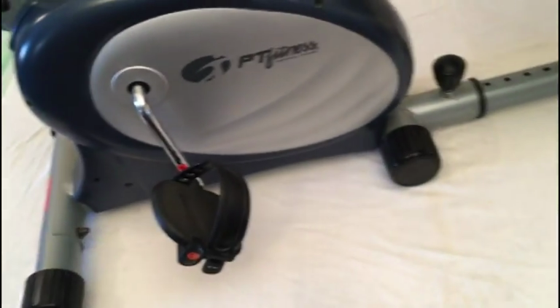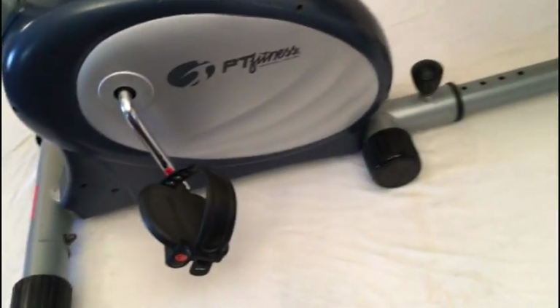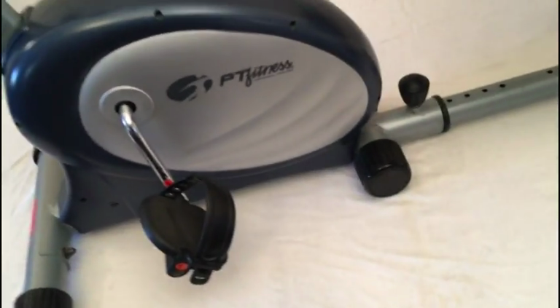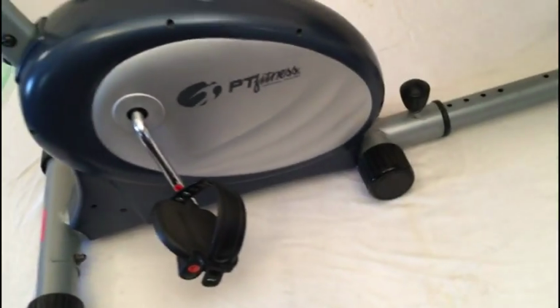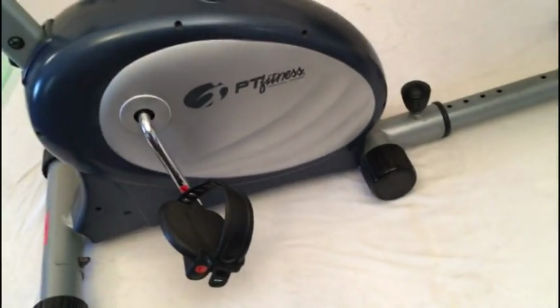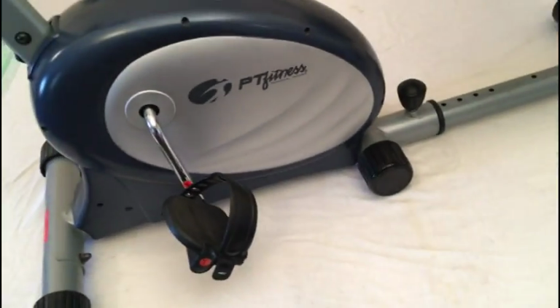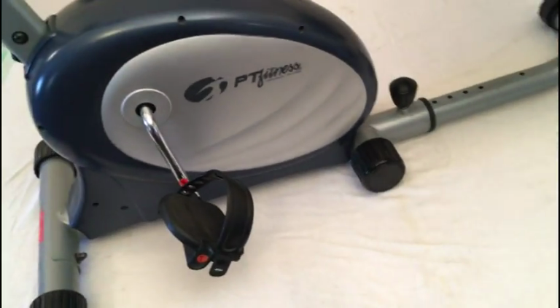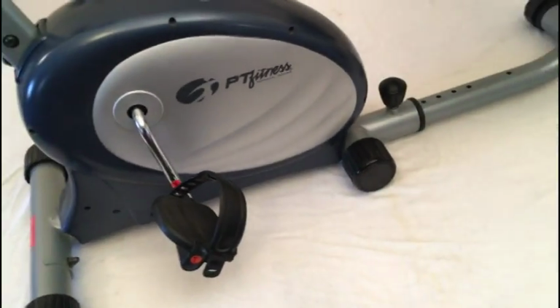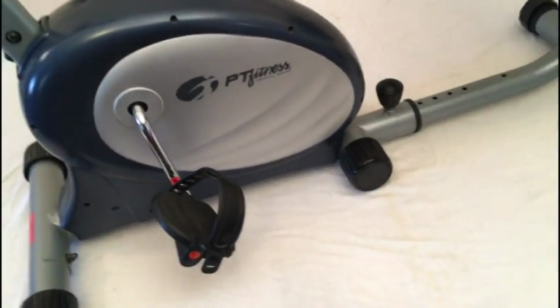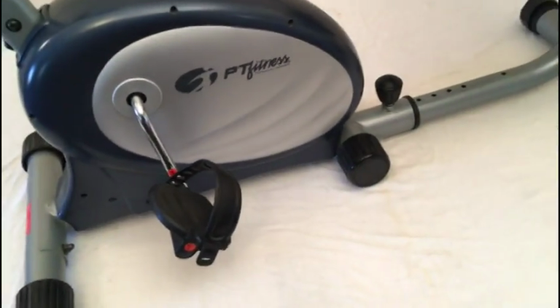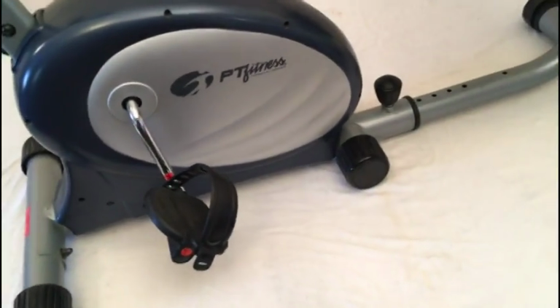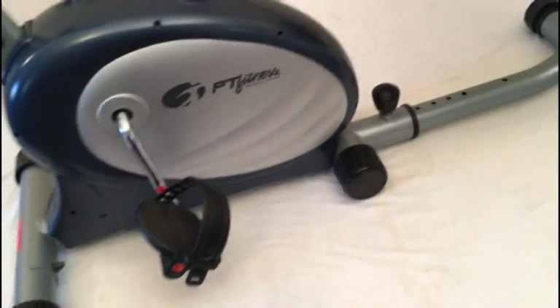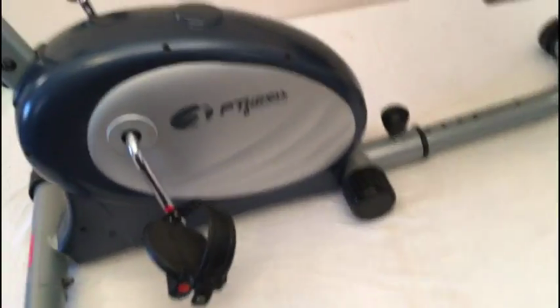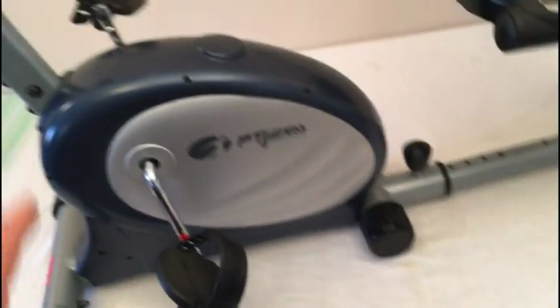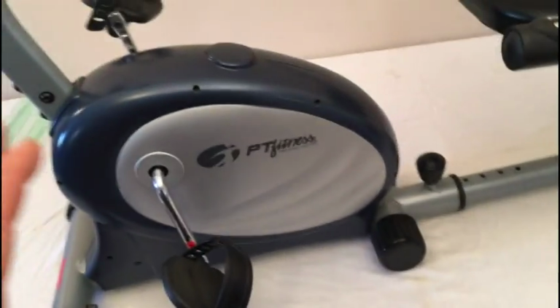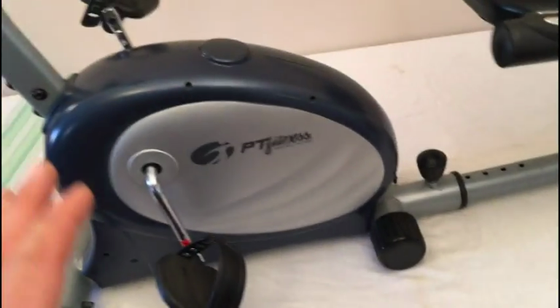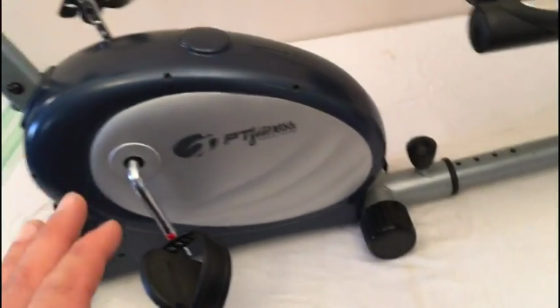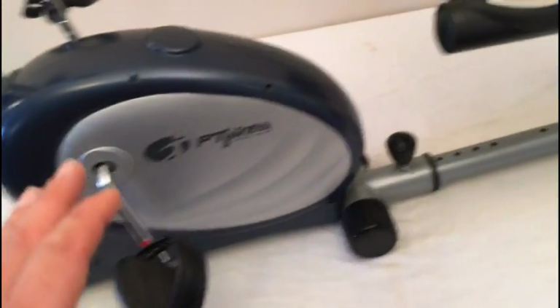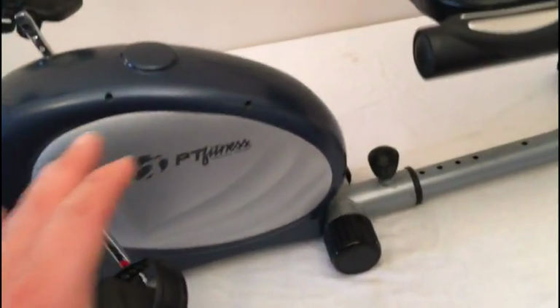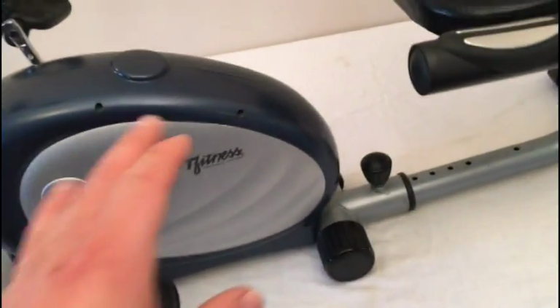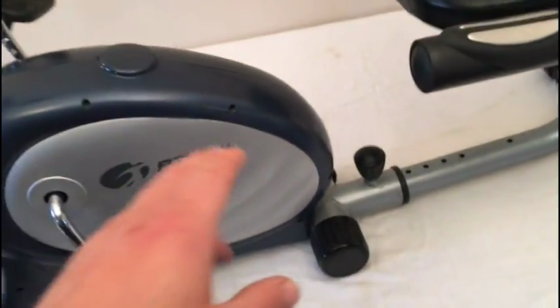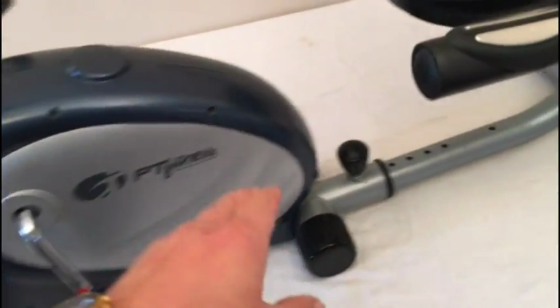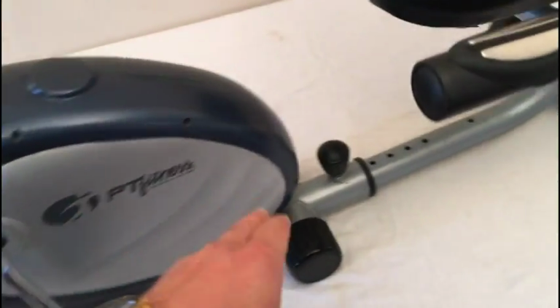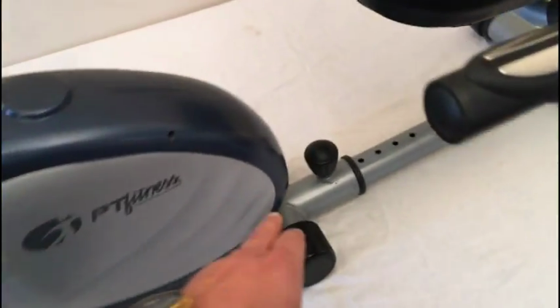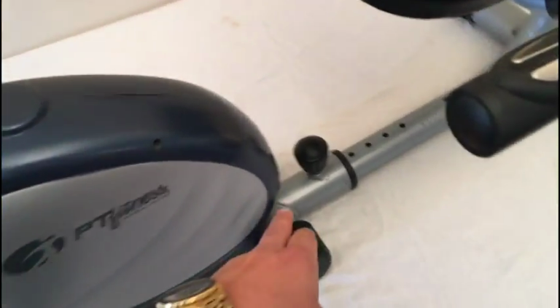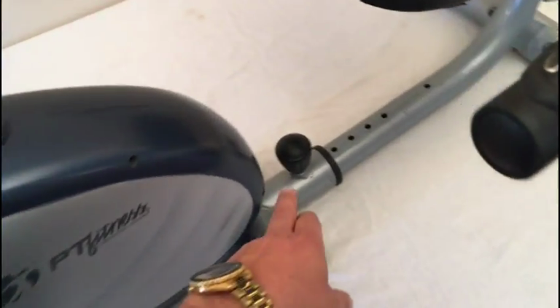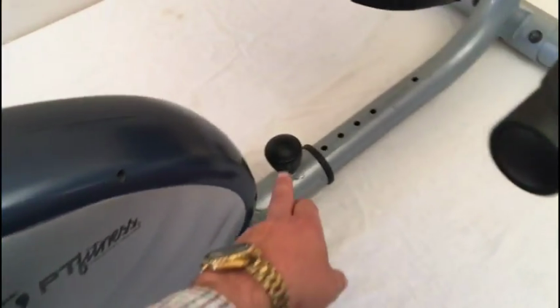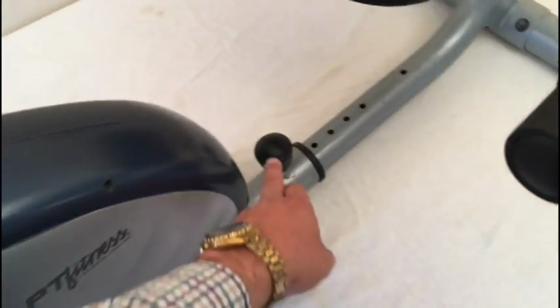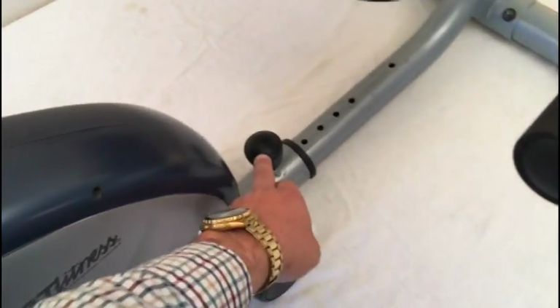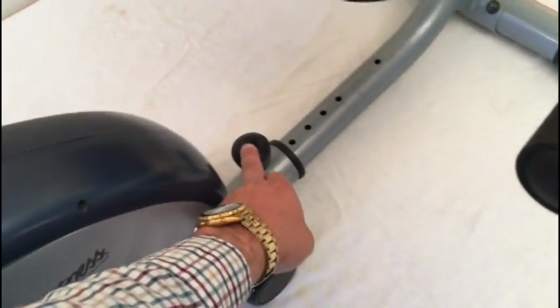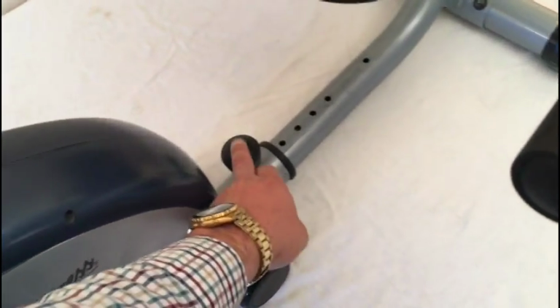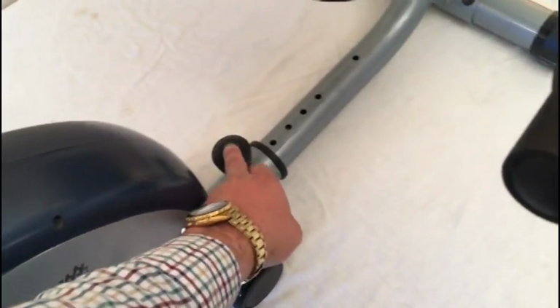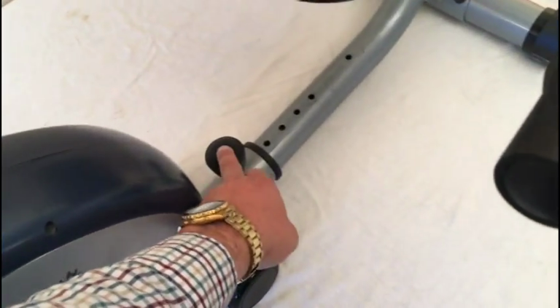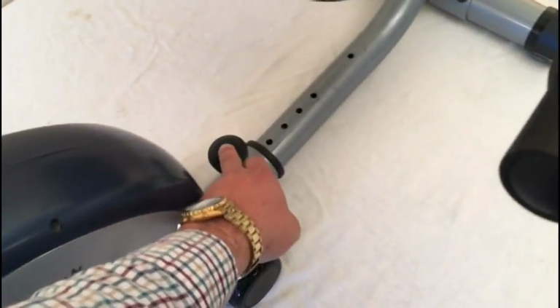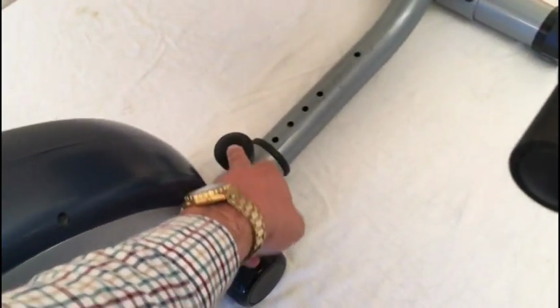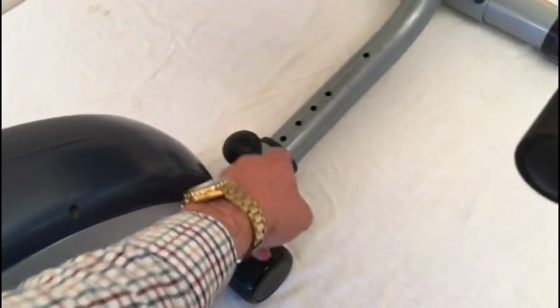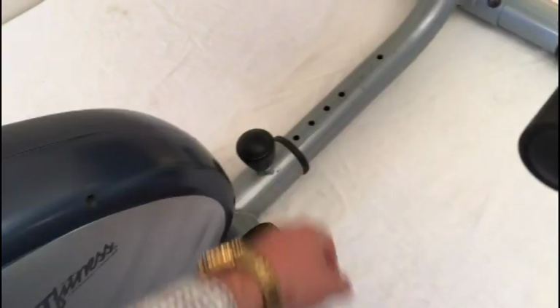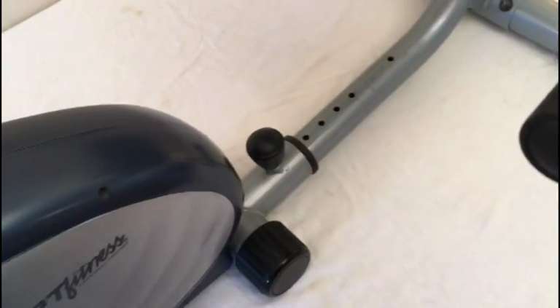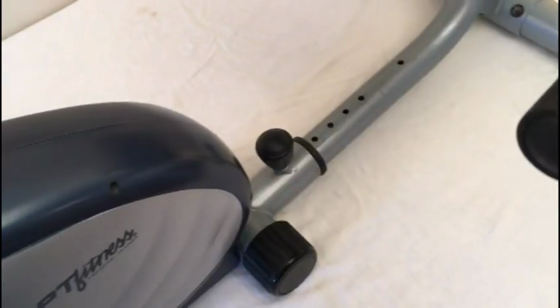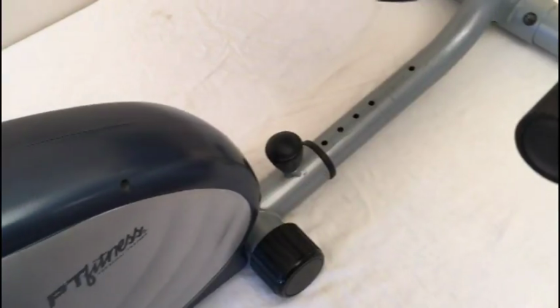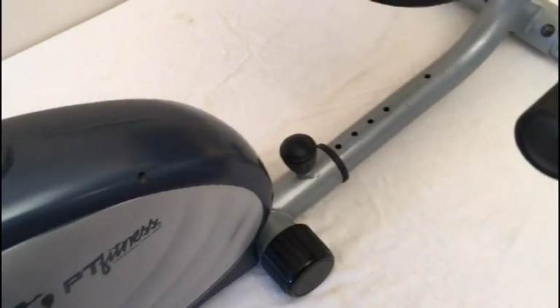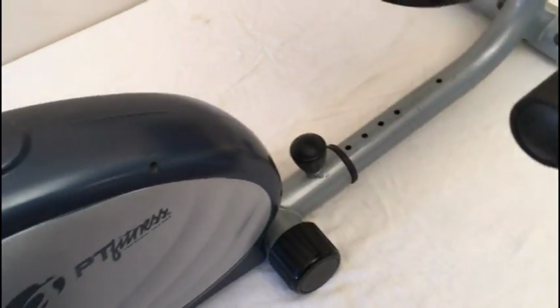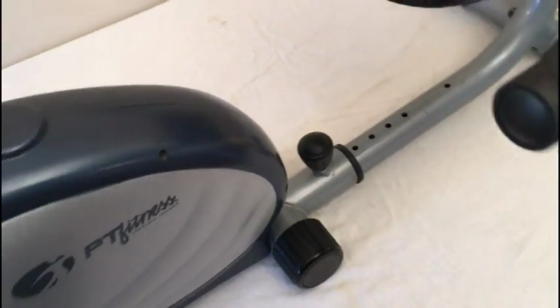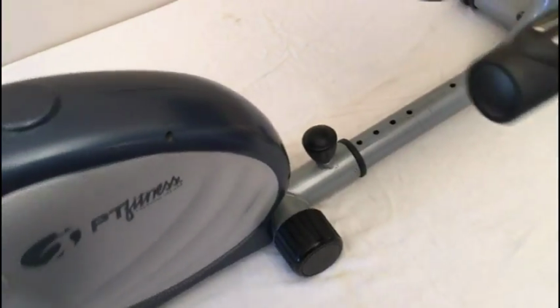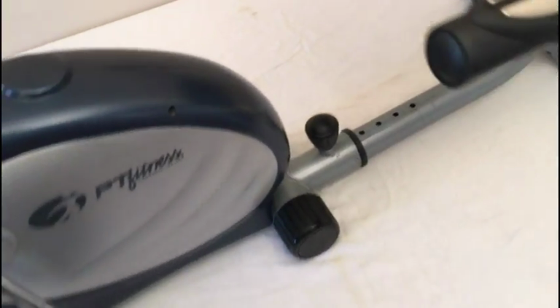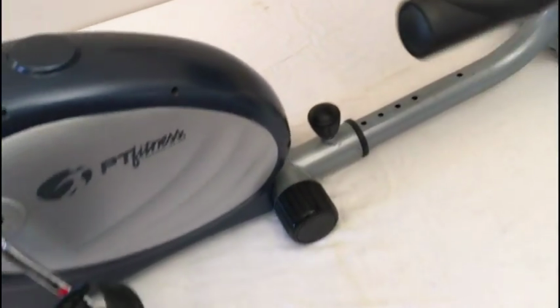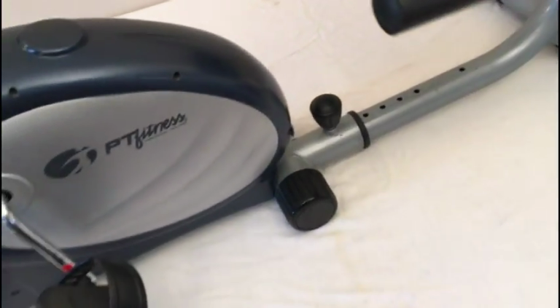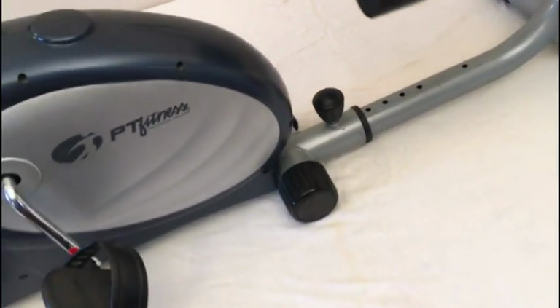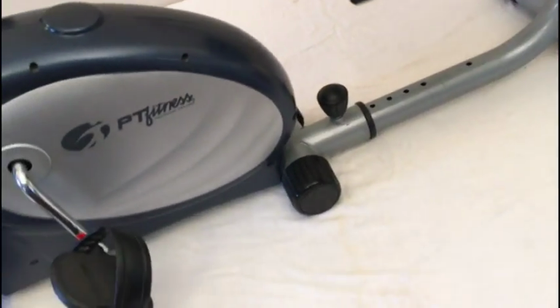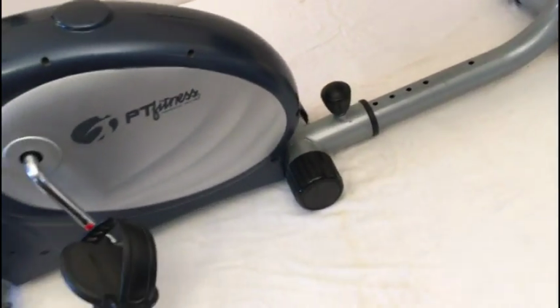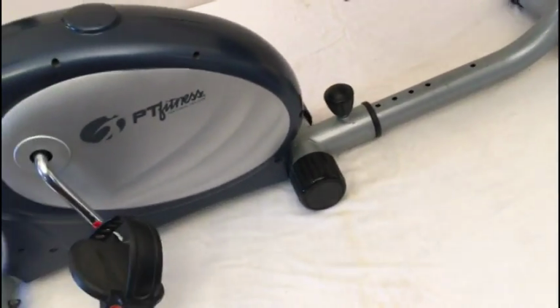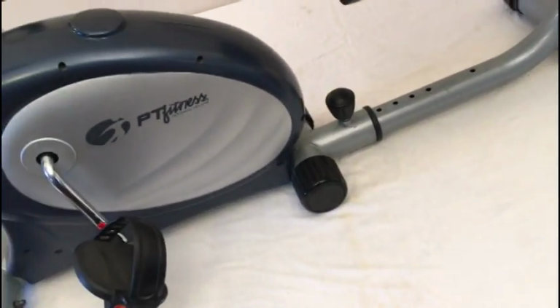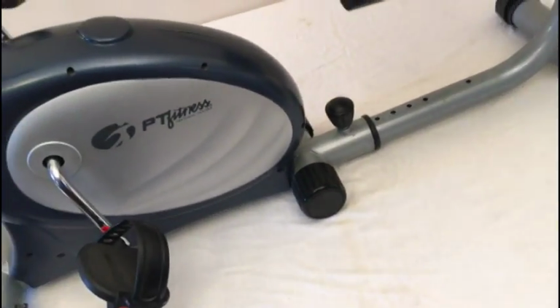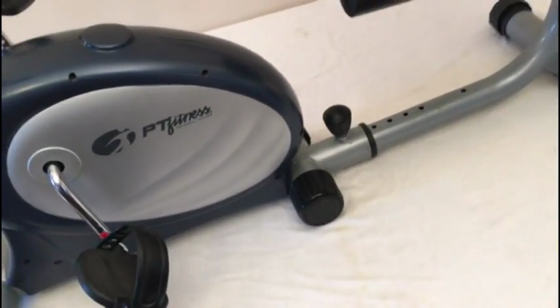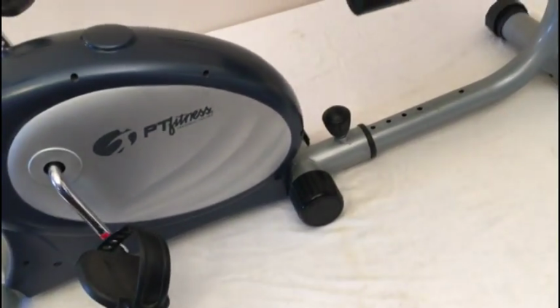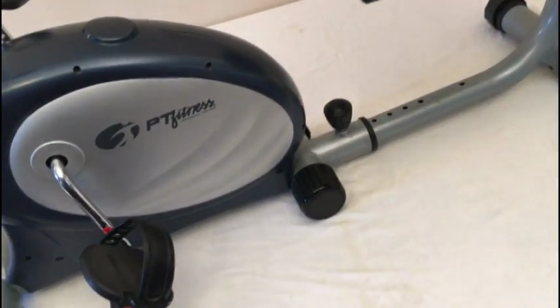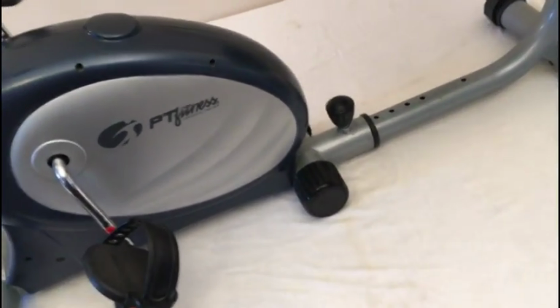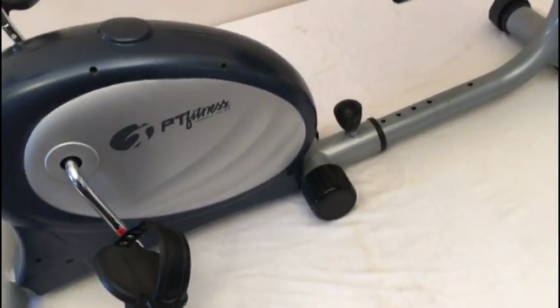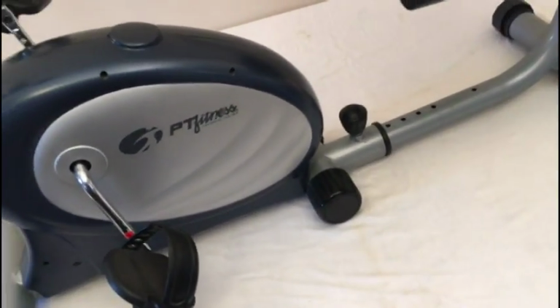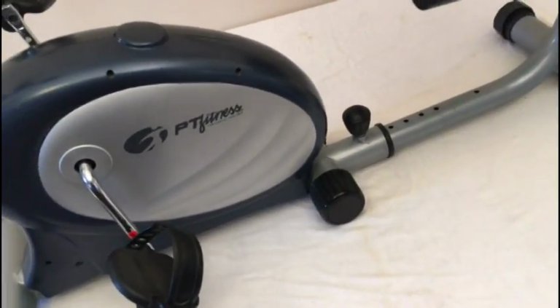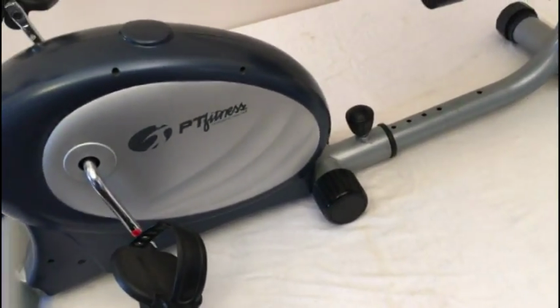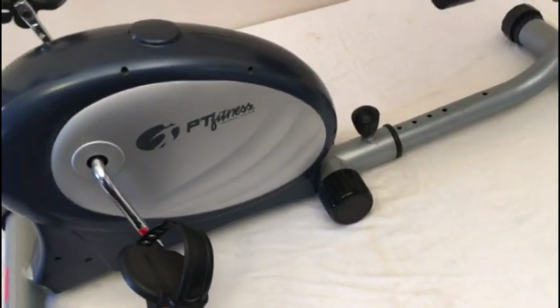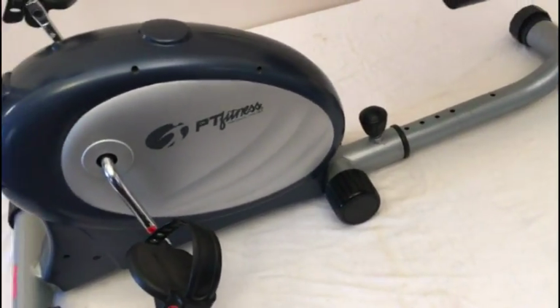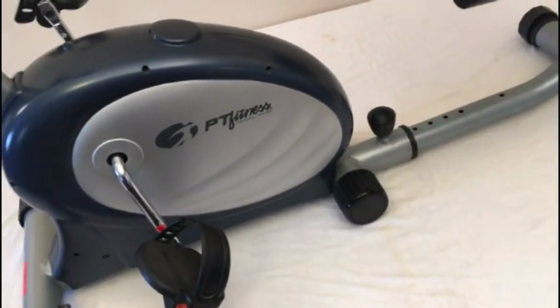Easy to transport — it actually folds up real small if you just activate the adjustment for the size.